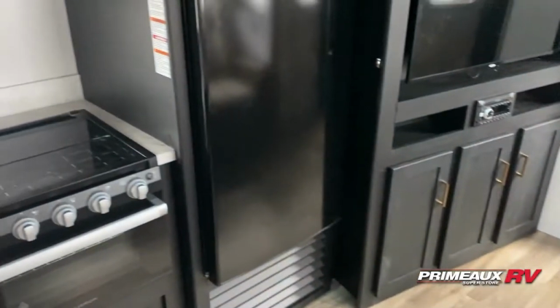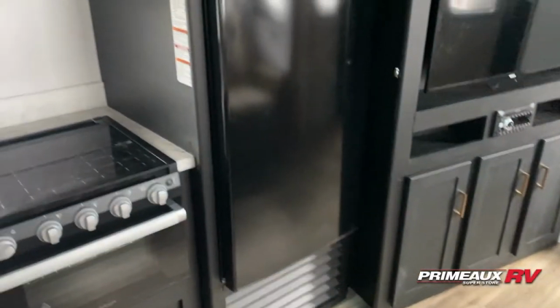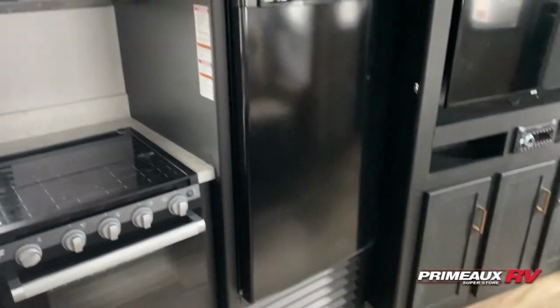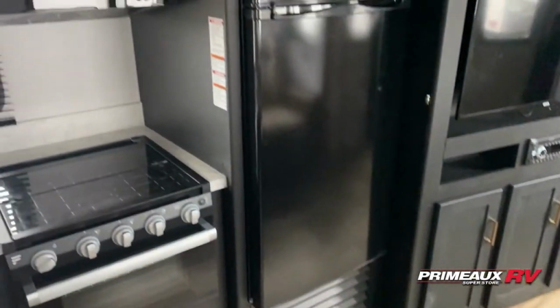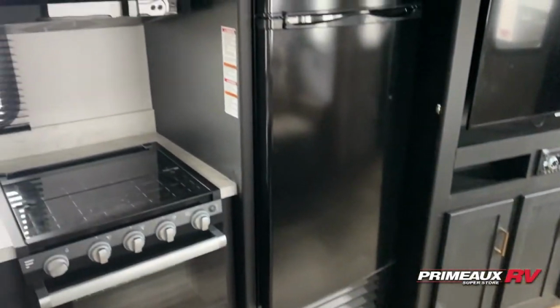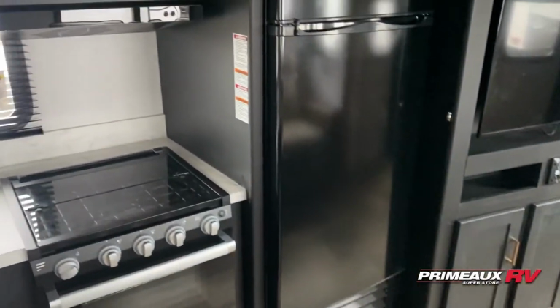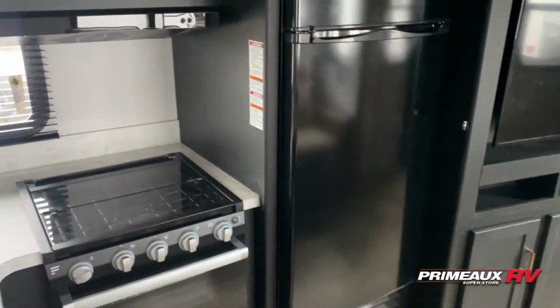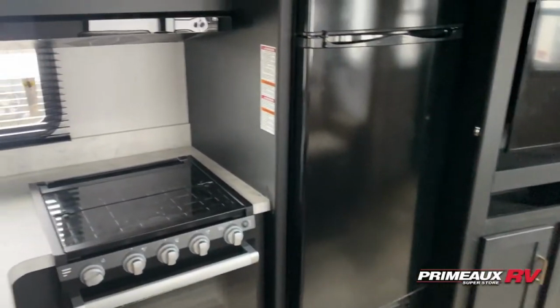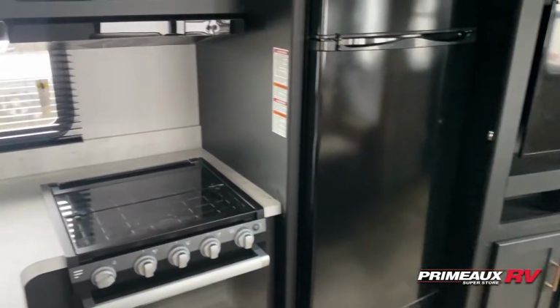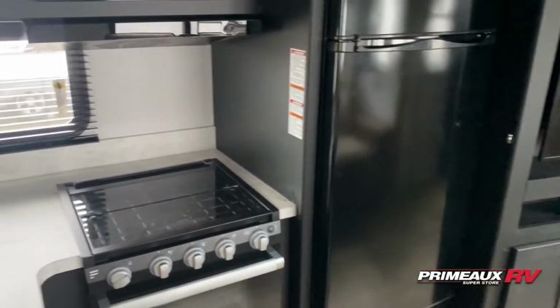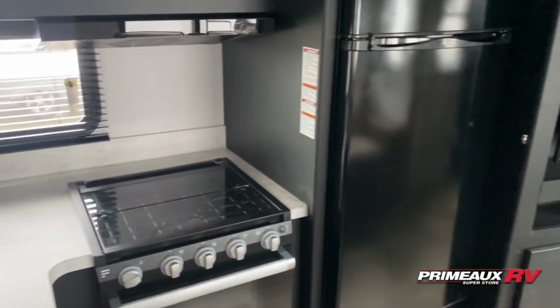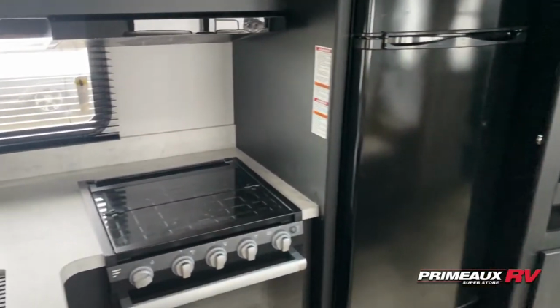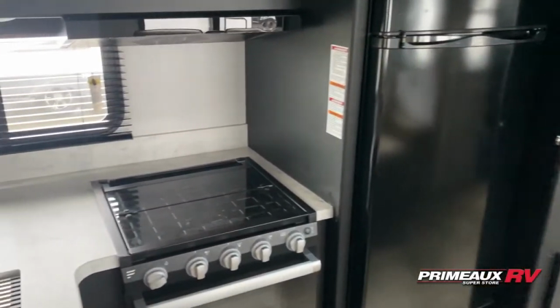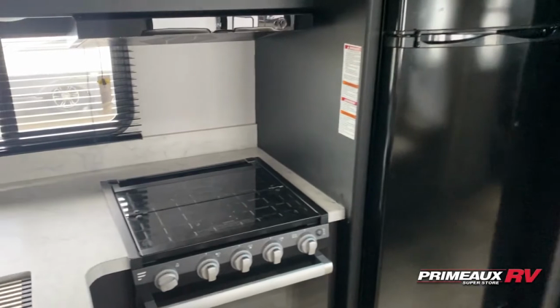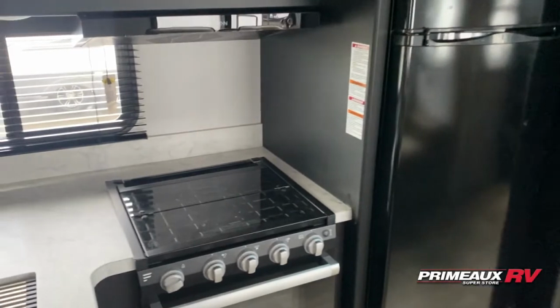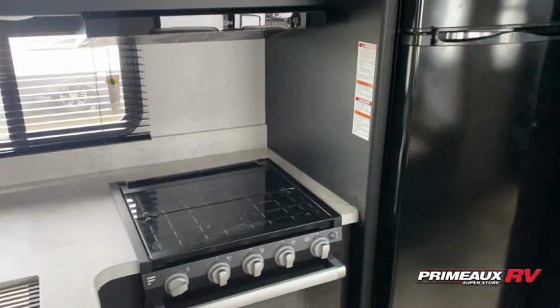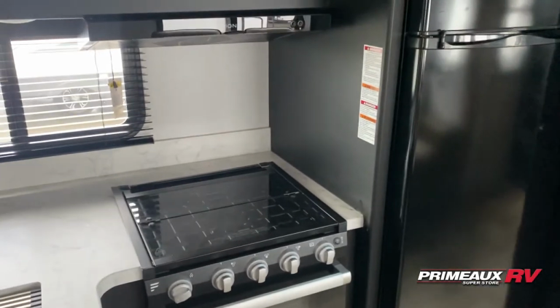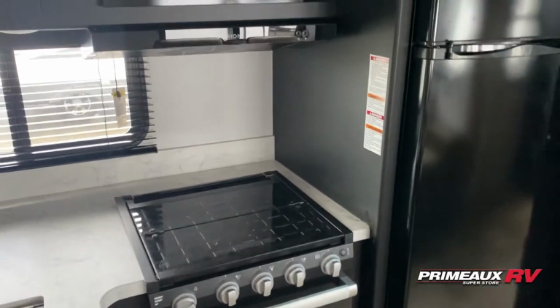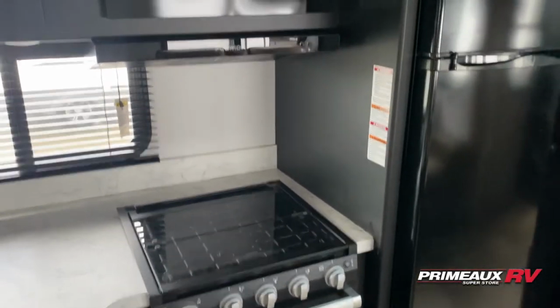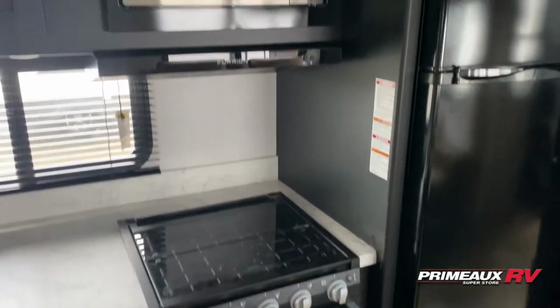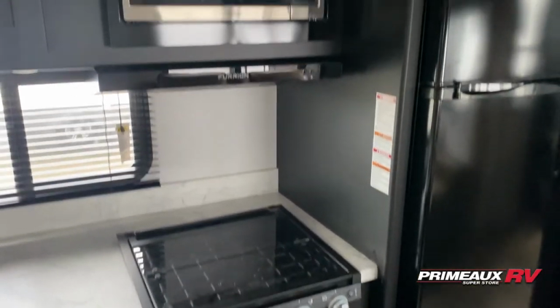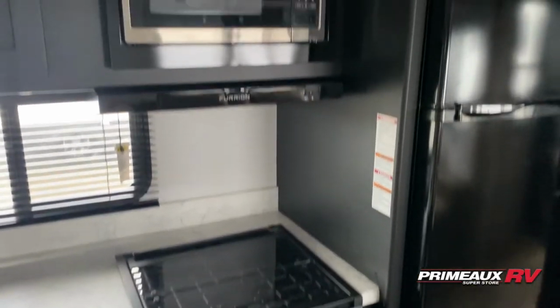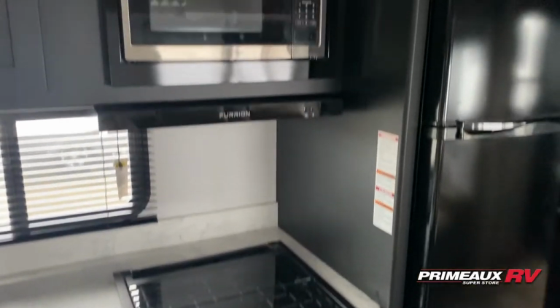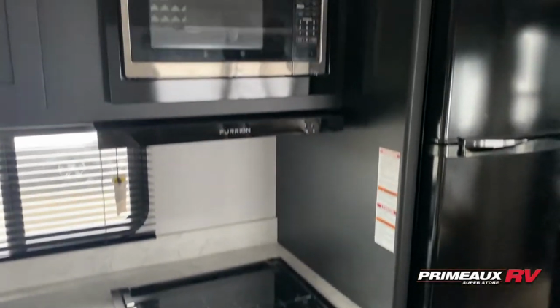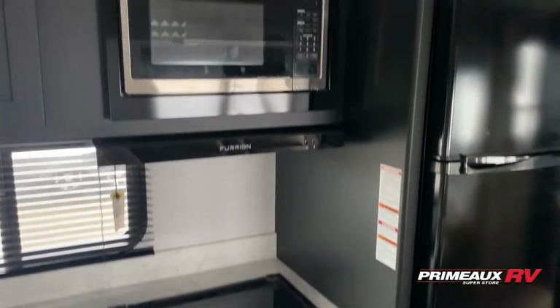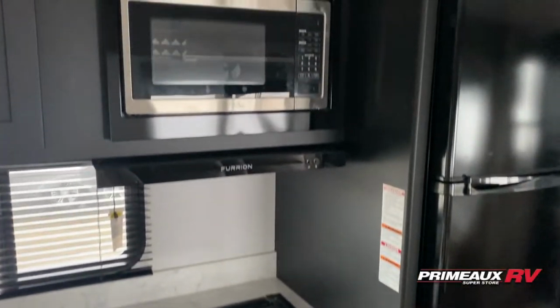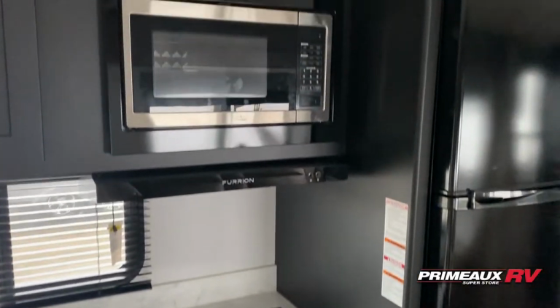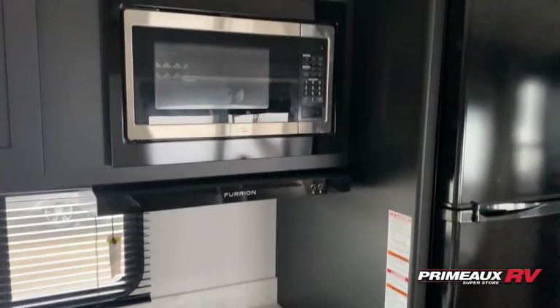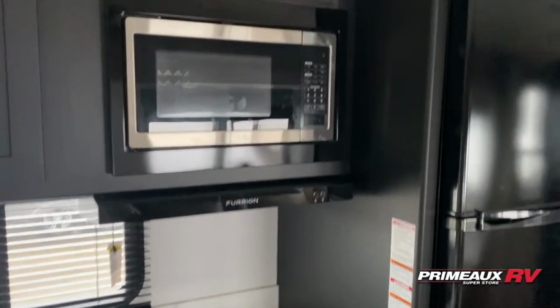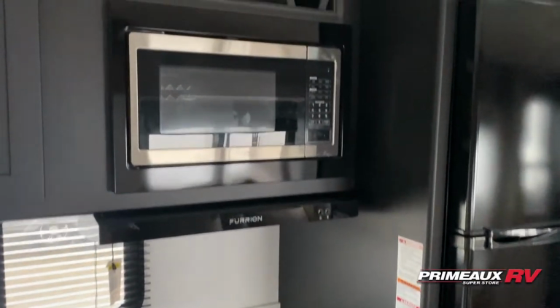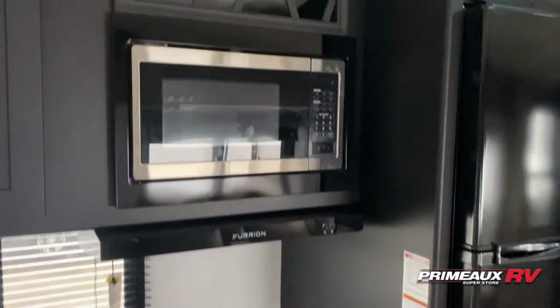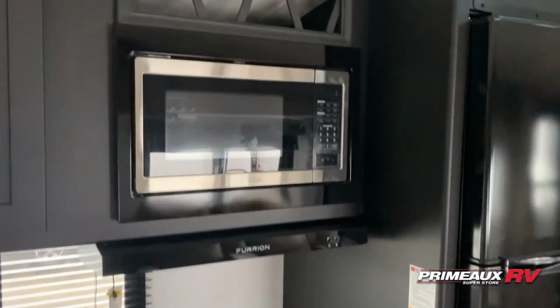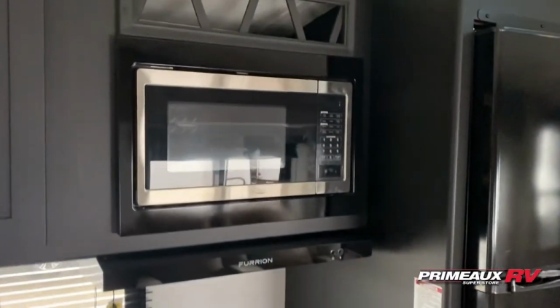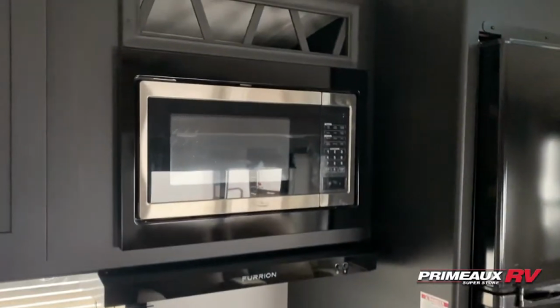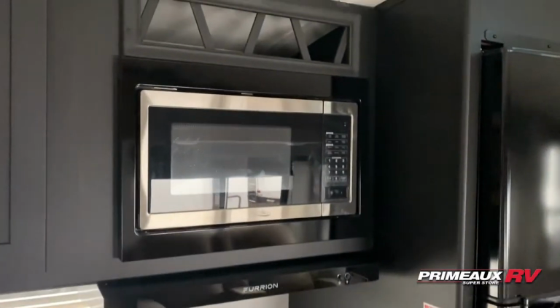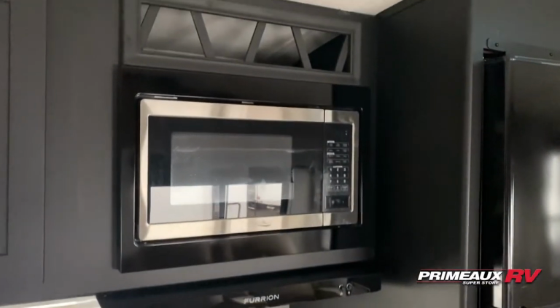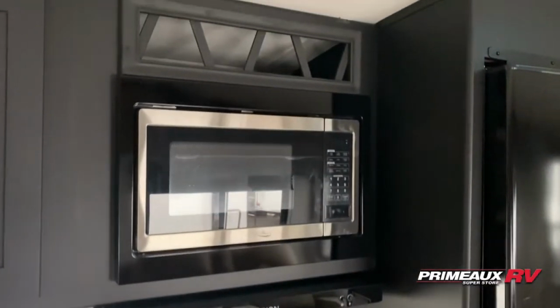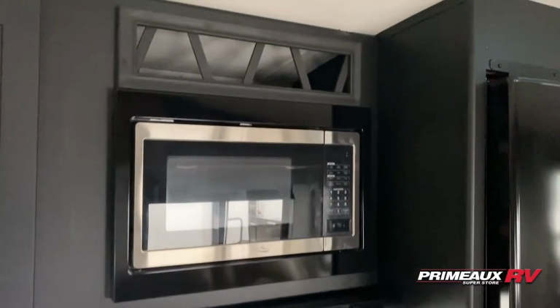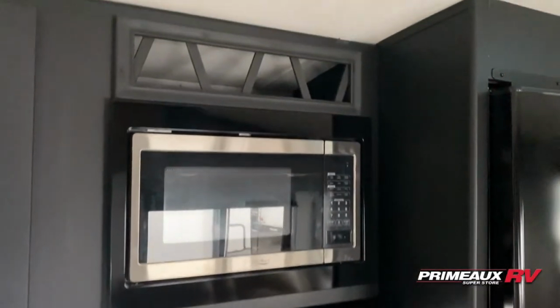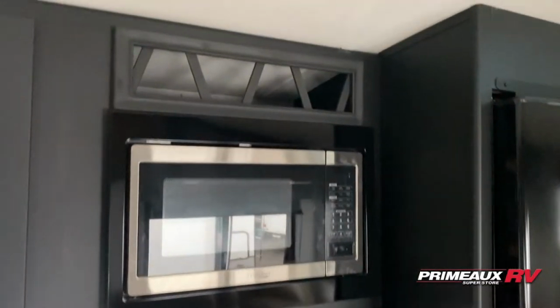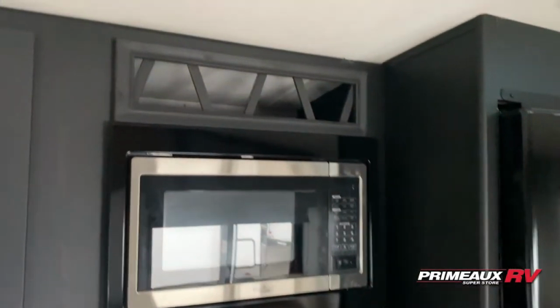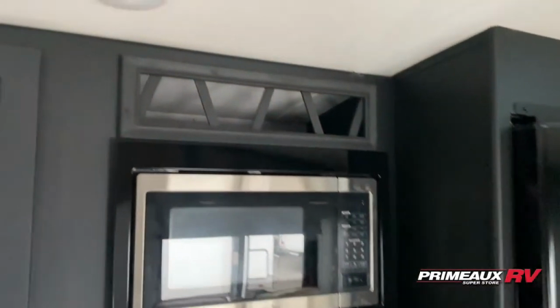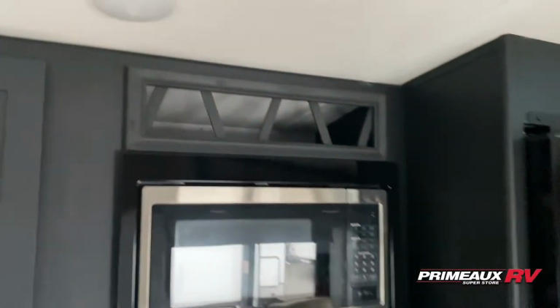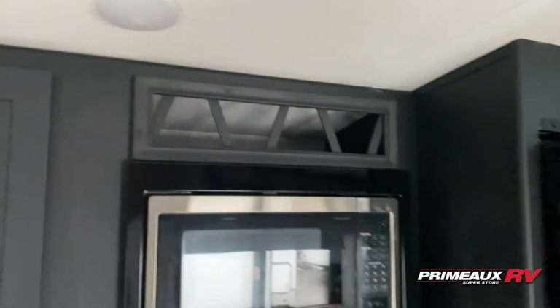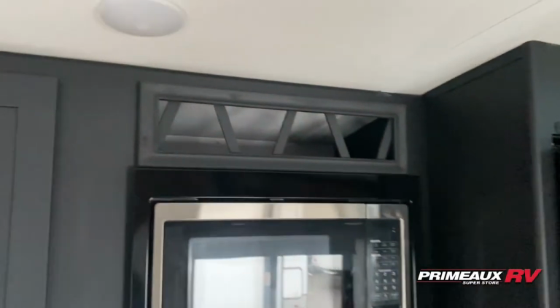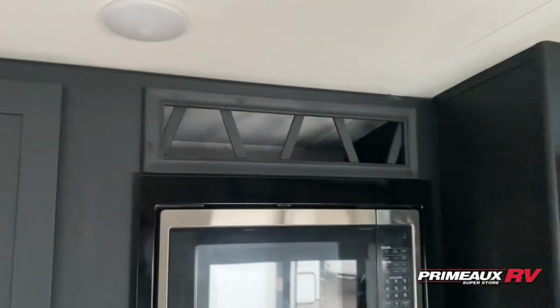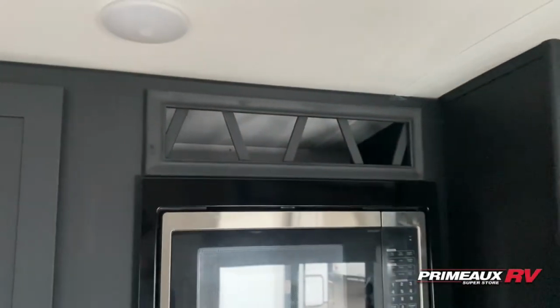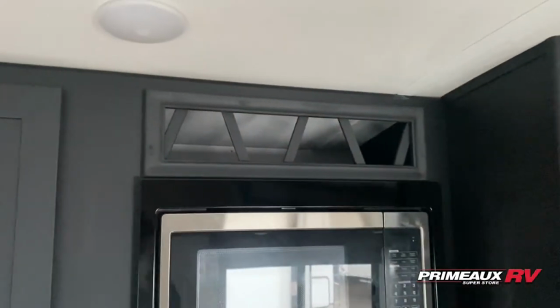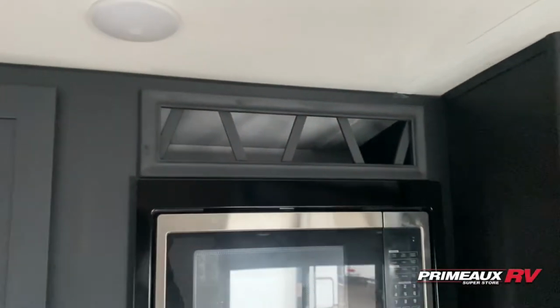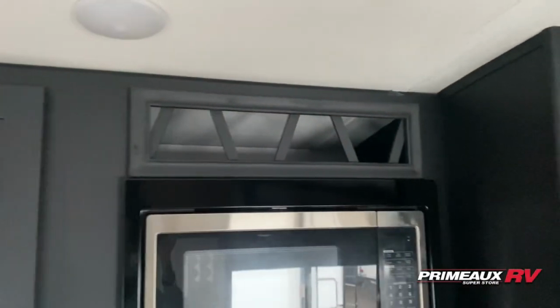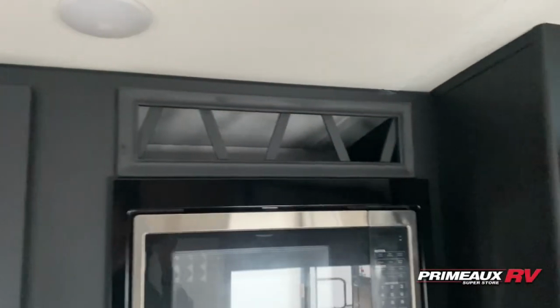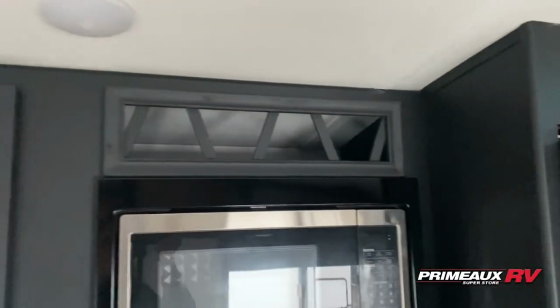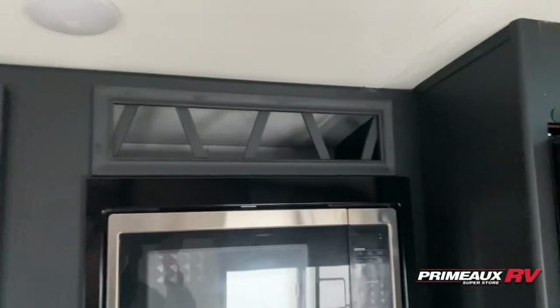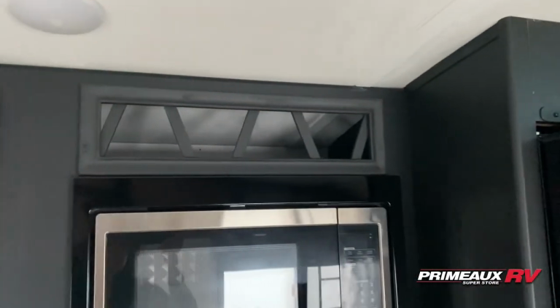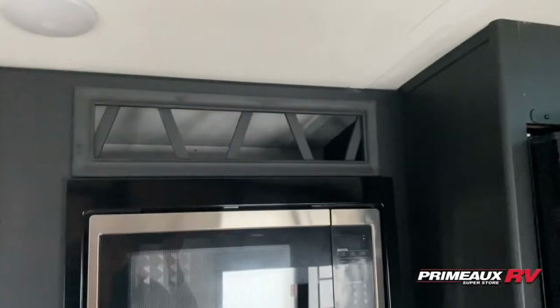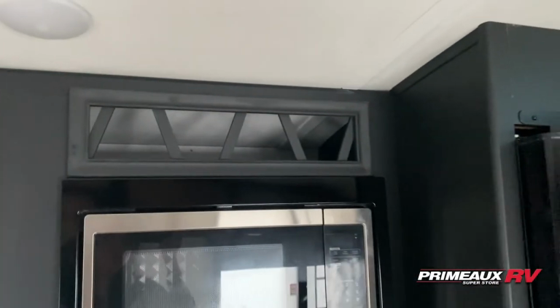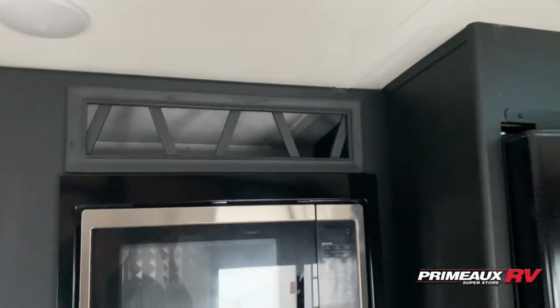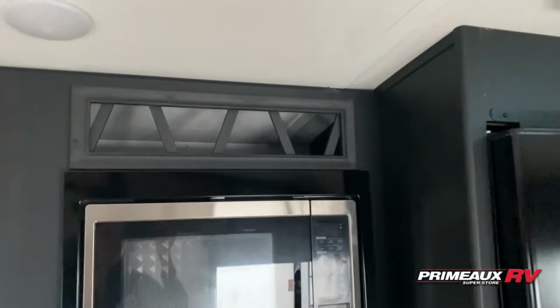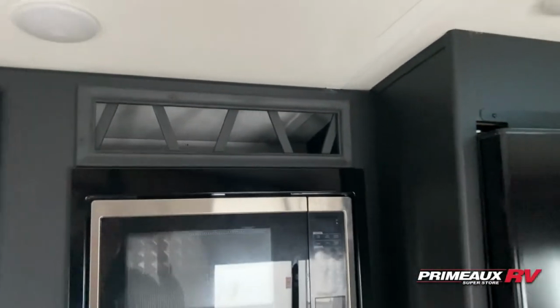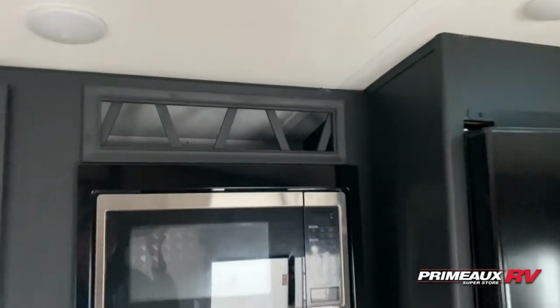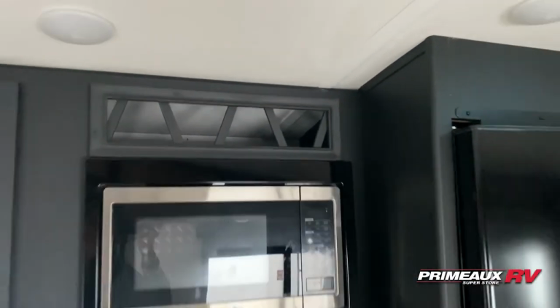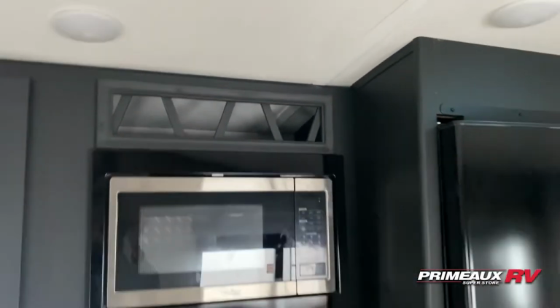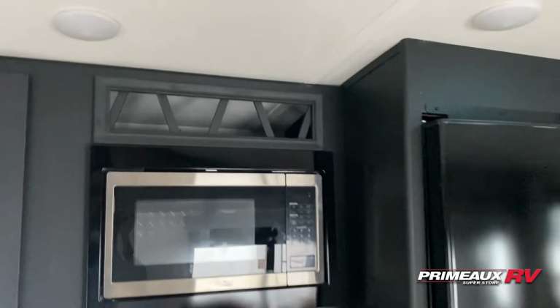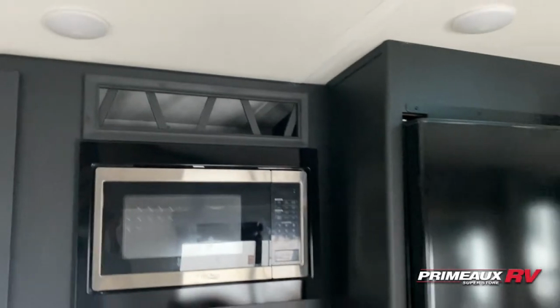Fridge right here. Three burner cooktop and oven. Microwave up top and you have a little wine rack area right up there.